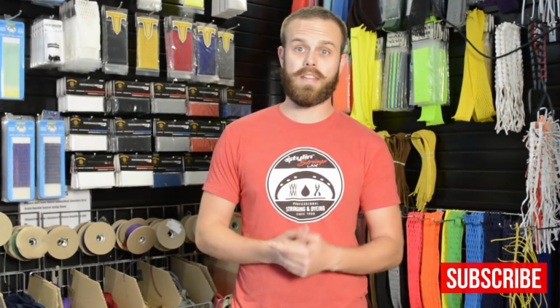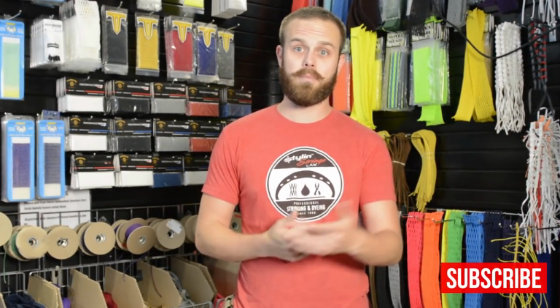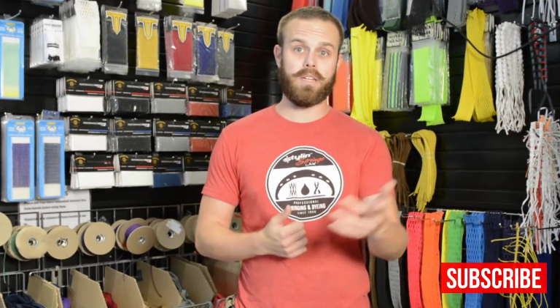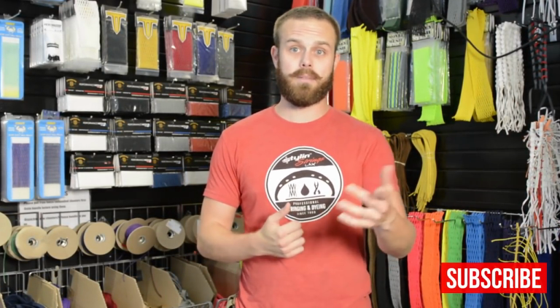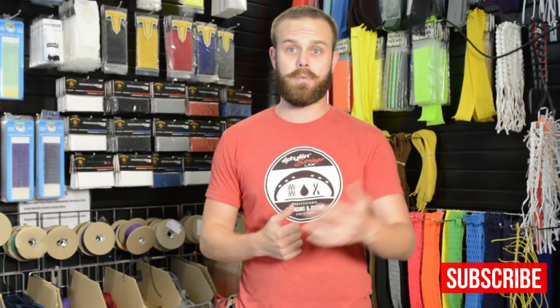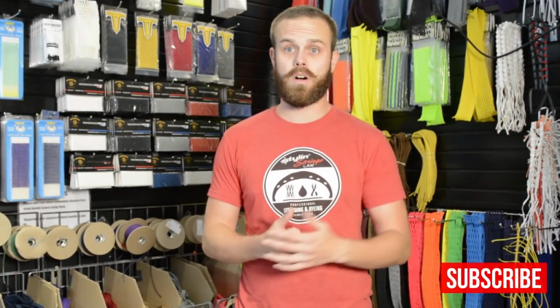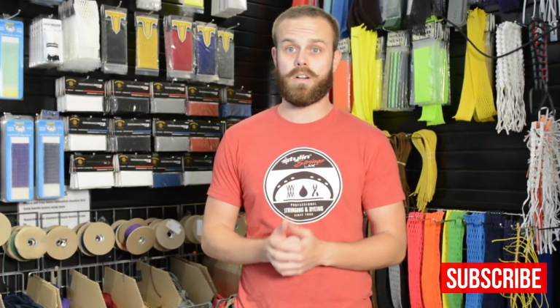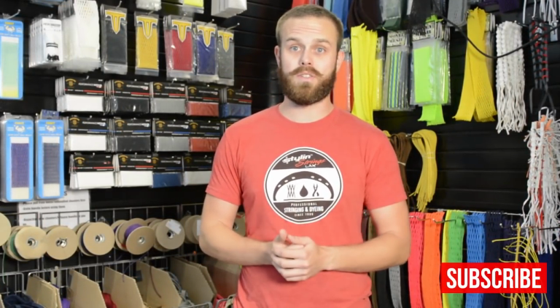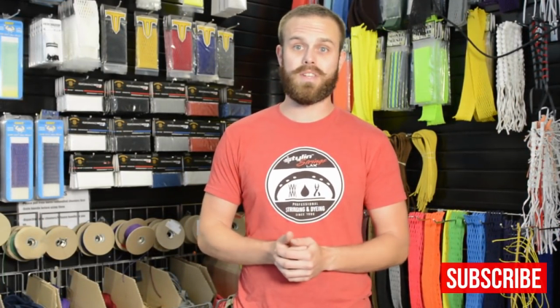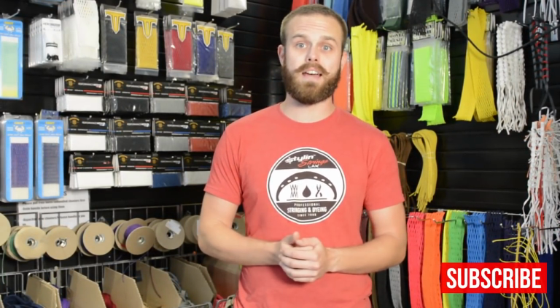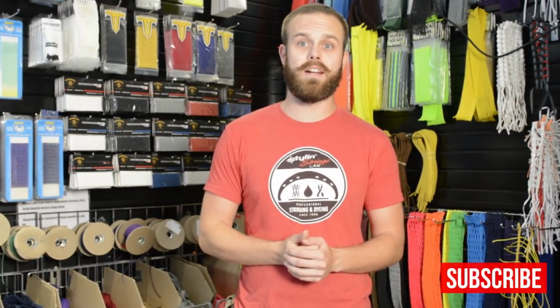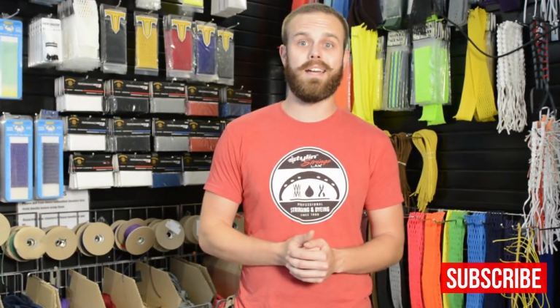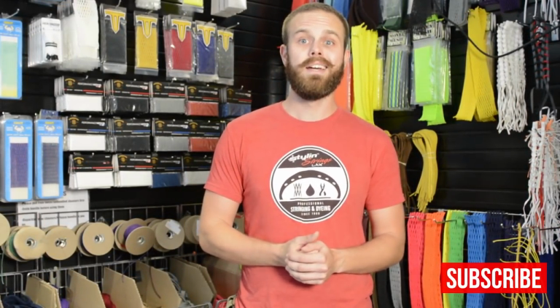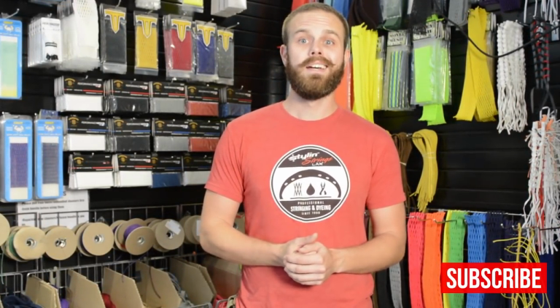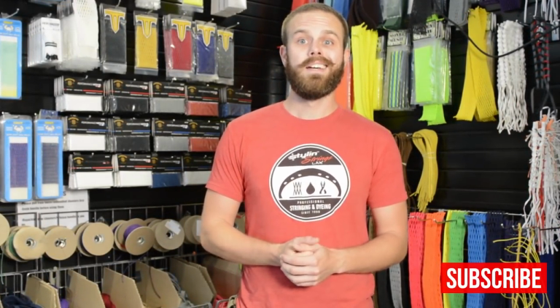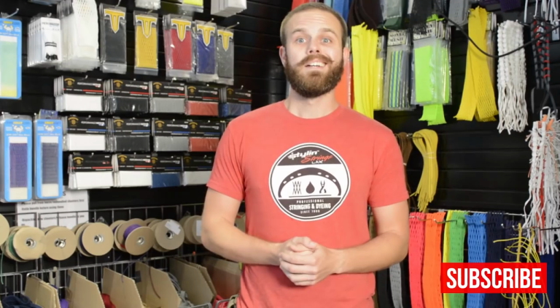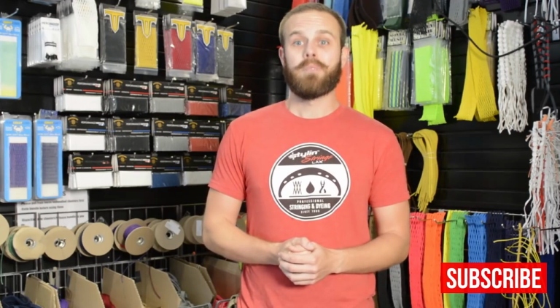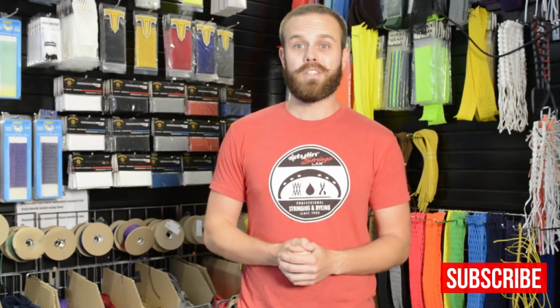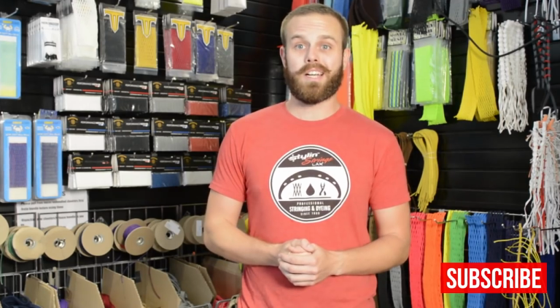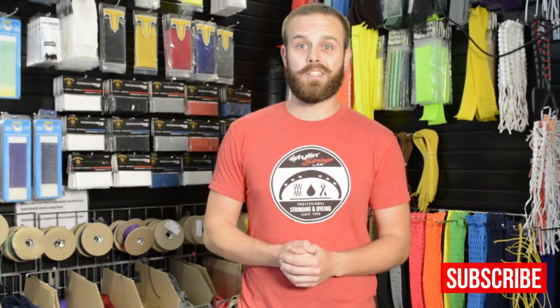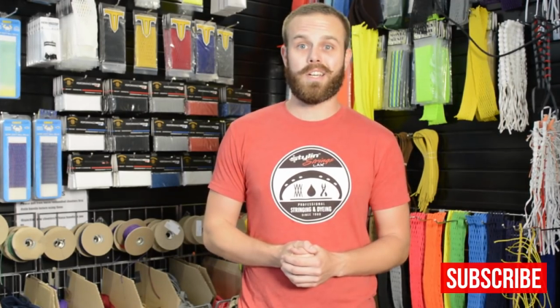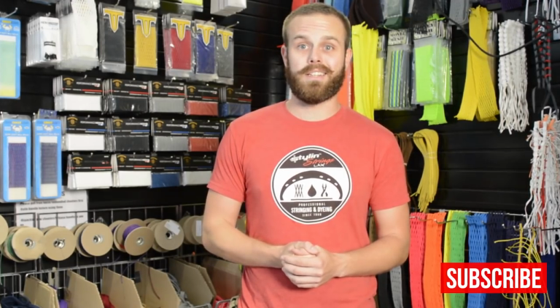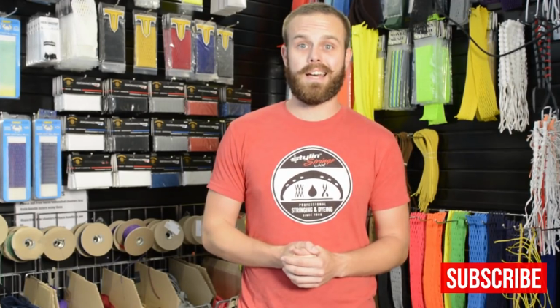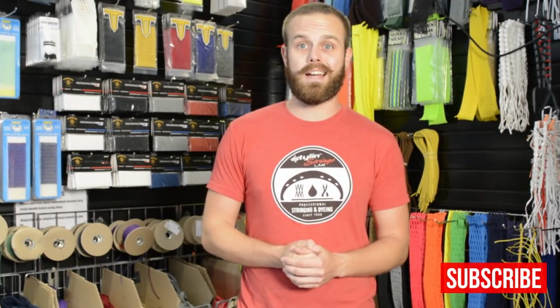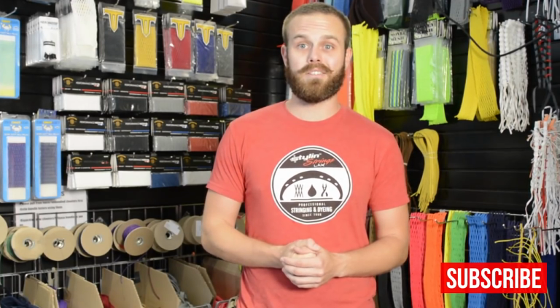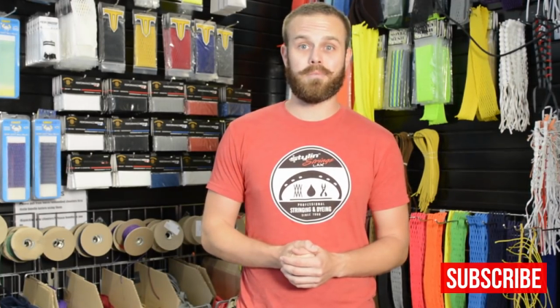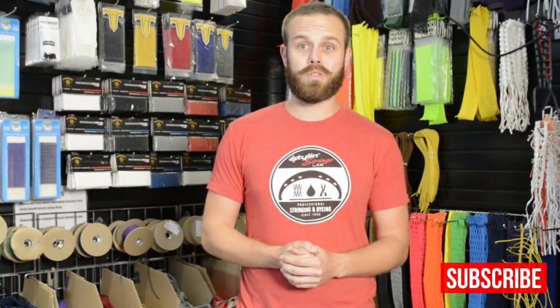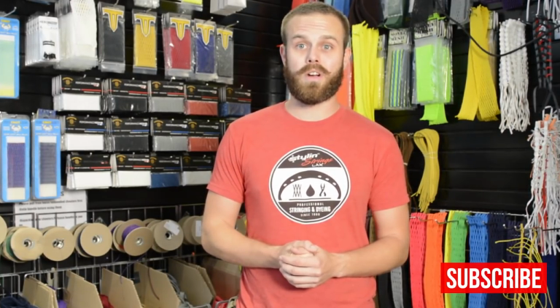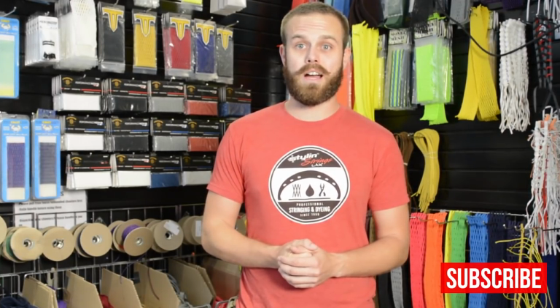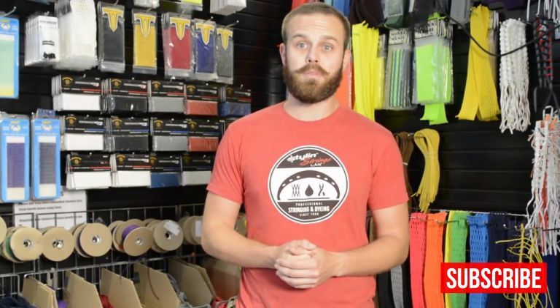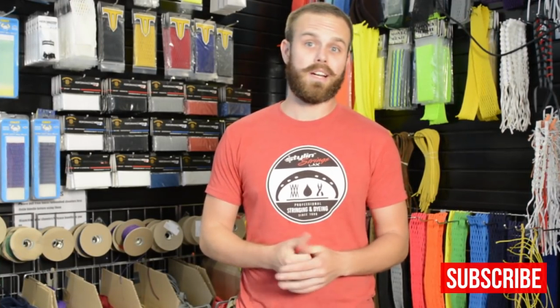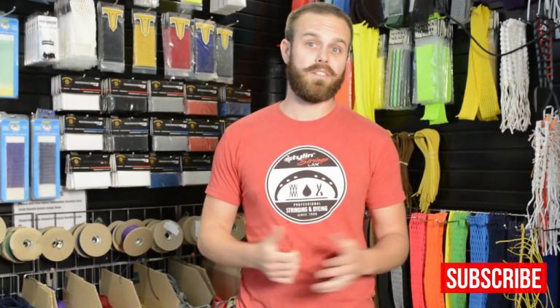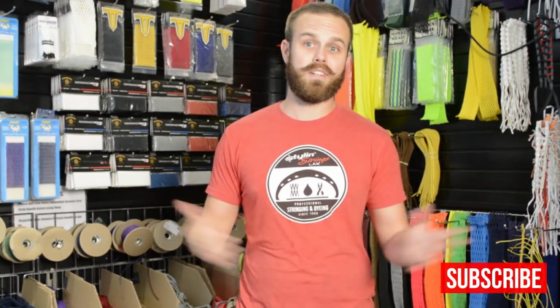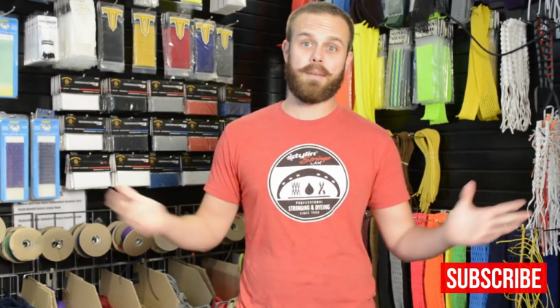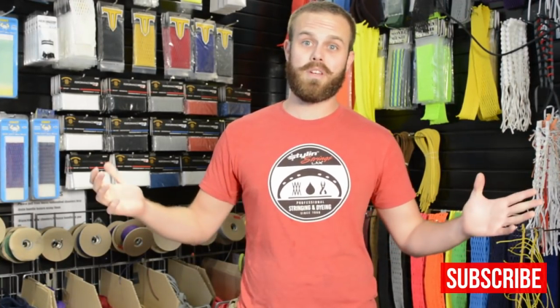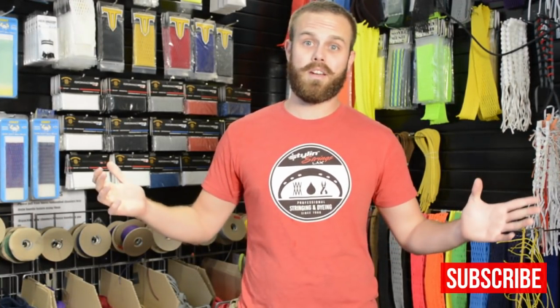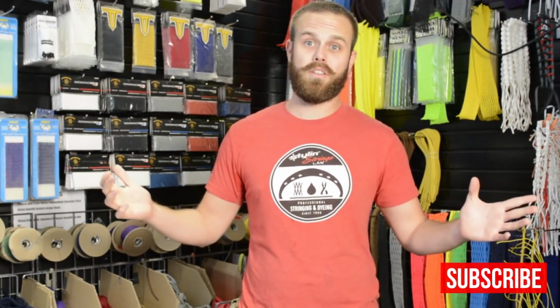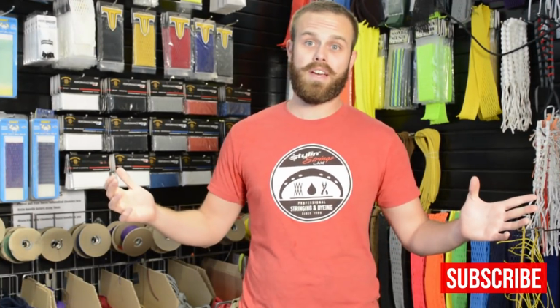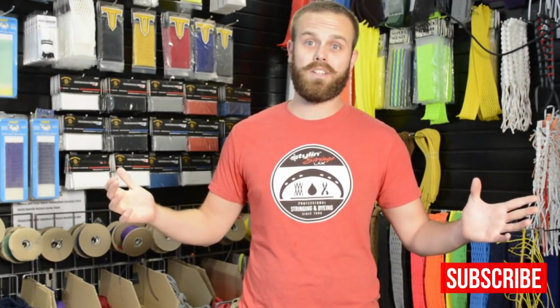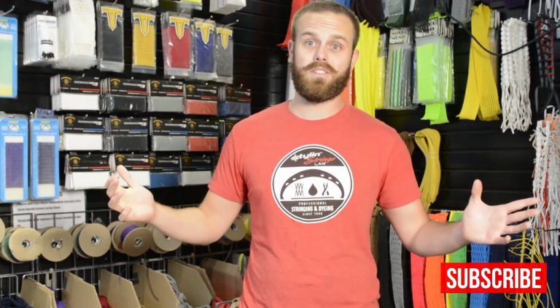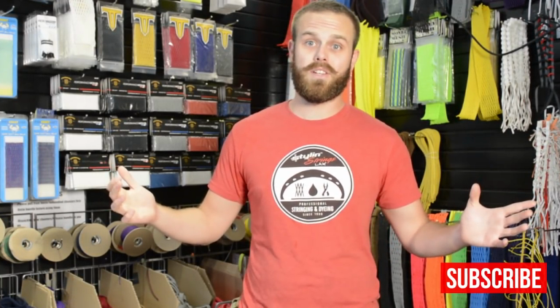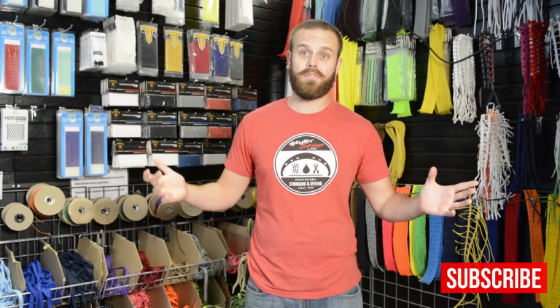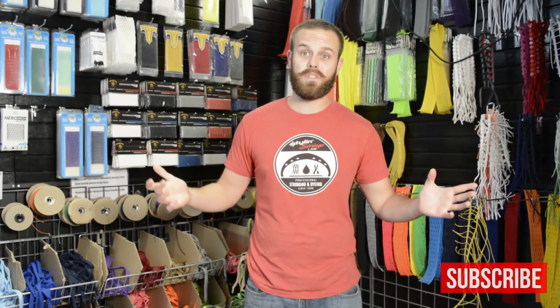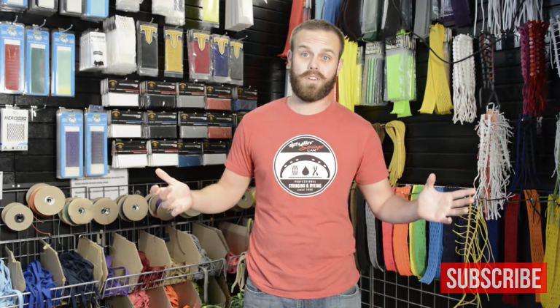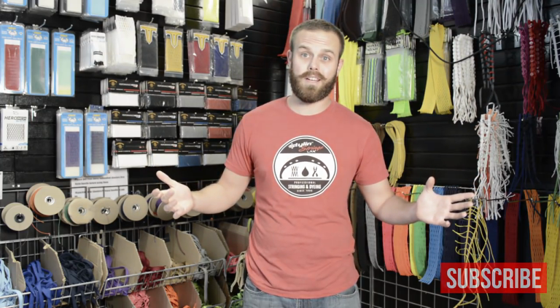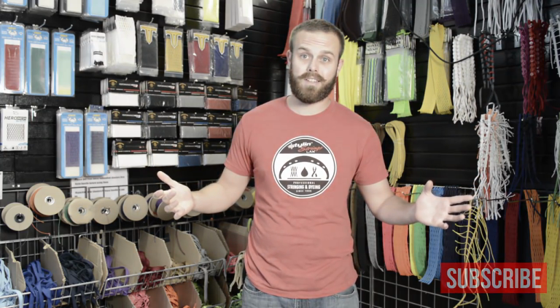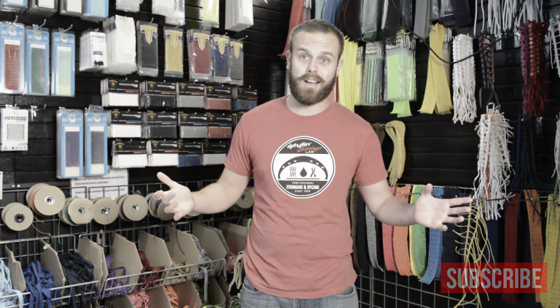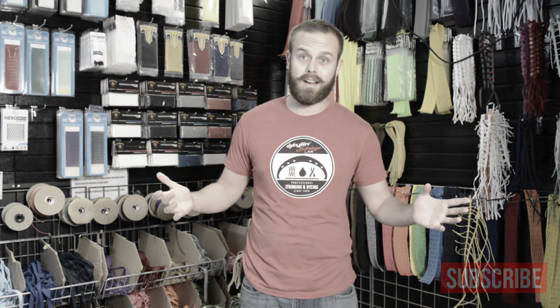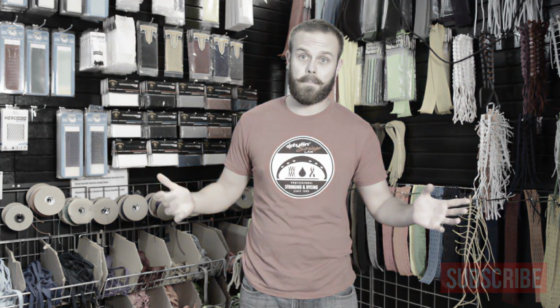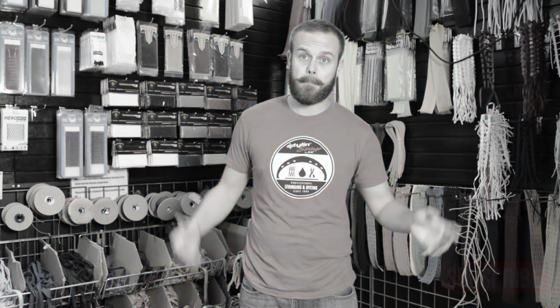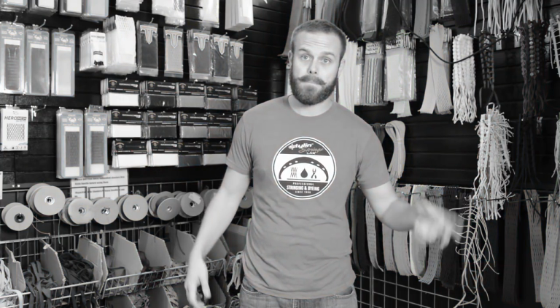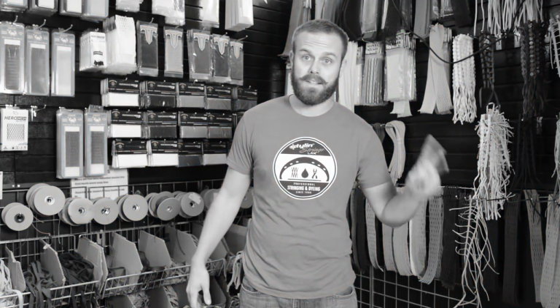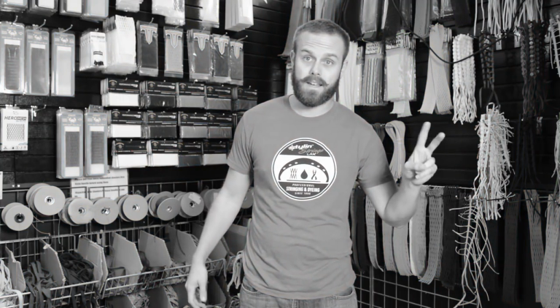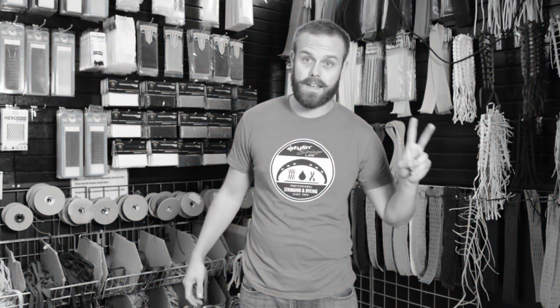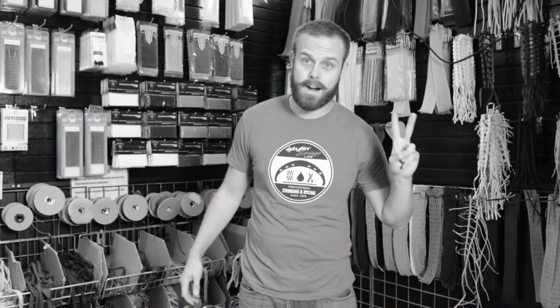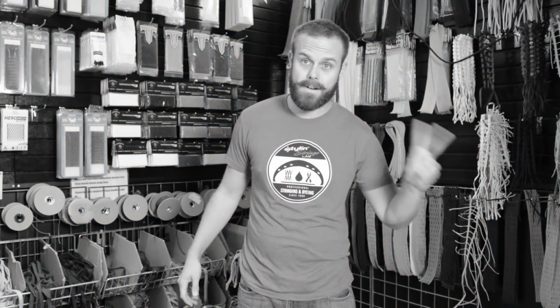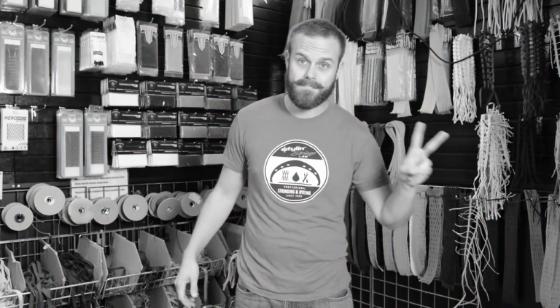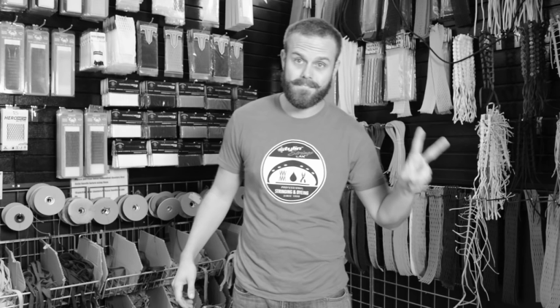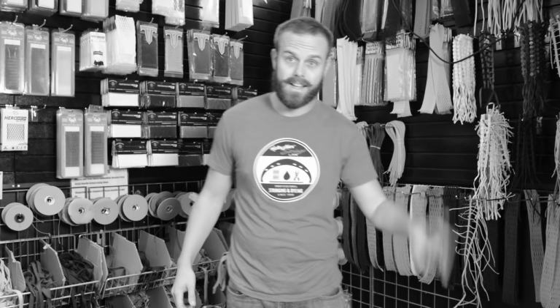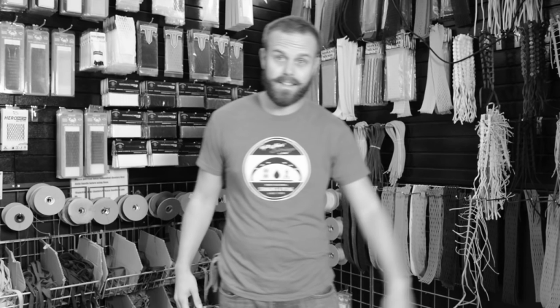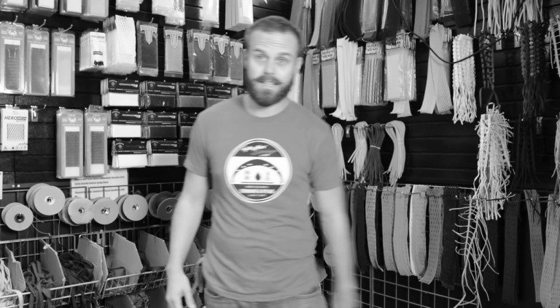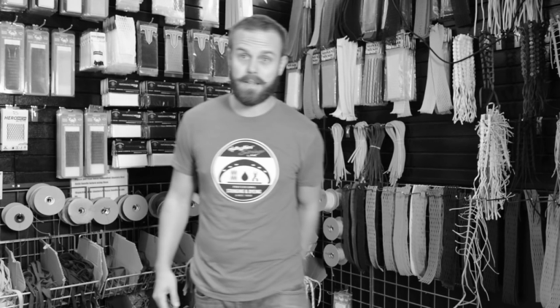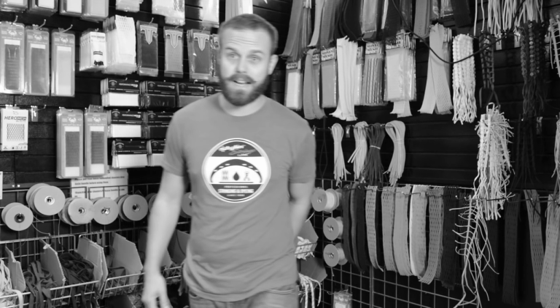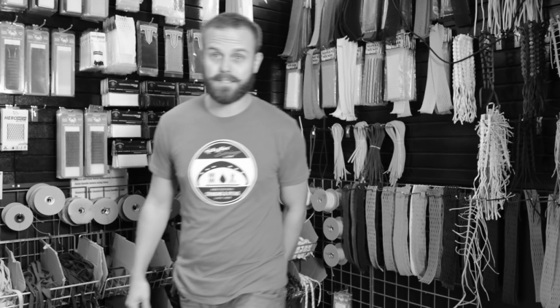That'll be up on Saturday. Make sure you guys check that out, subscribe, check out Snapchat, all that good stuff. Until next time, take care. Keep relaxing.